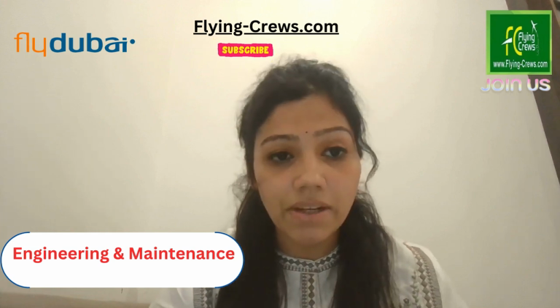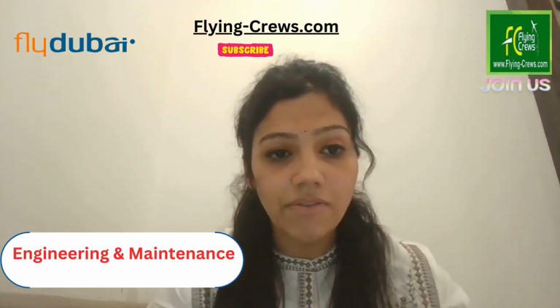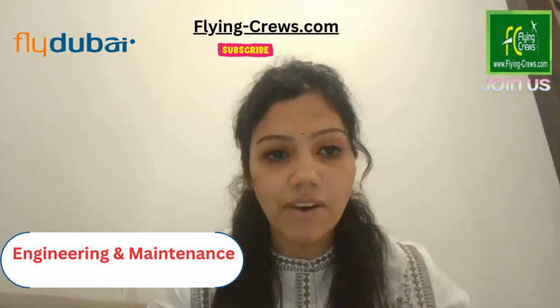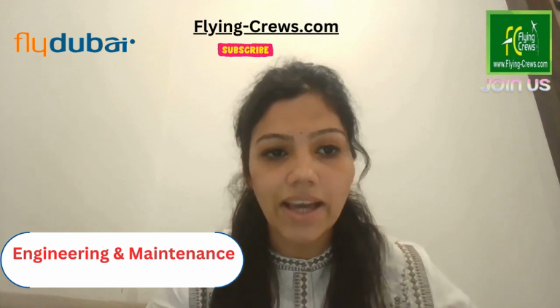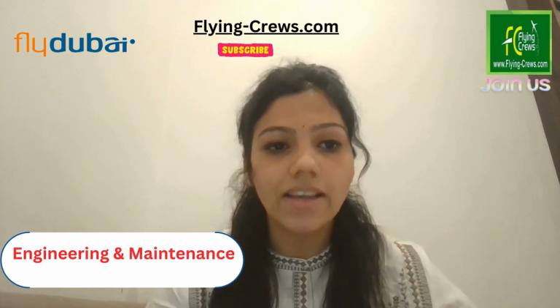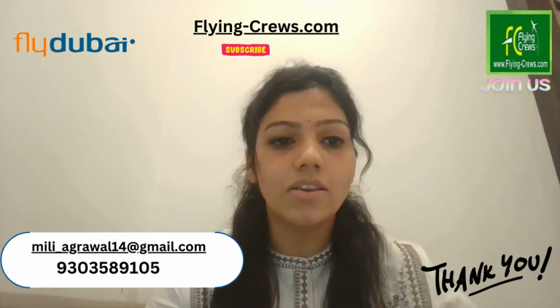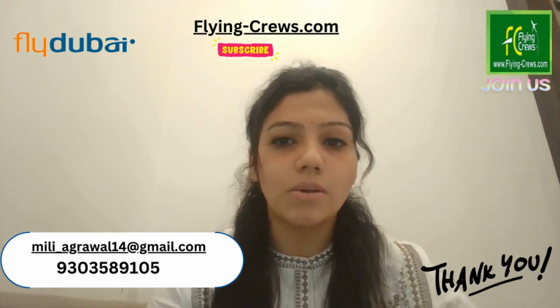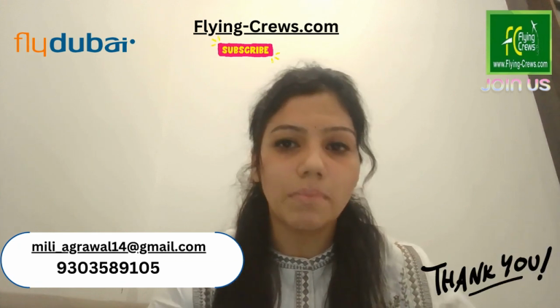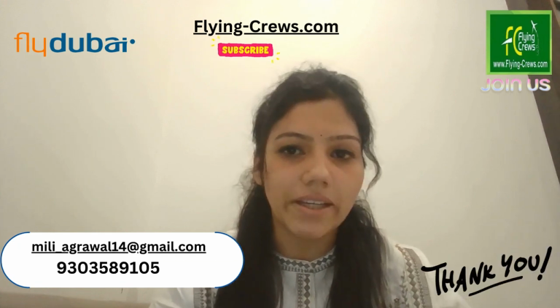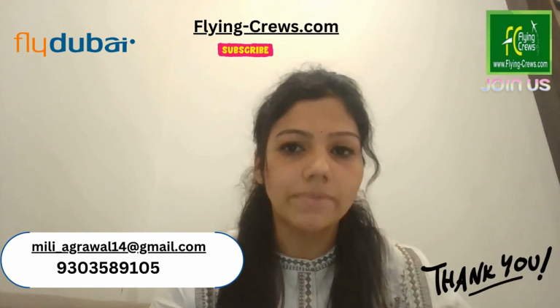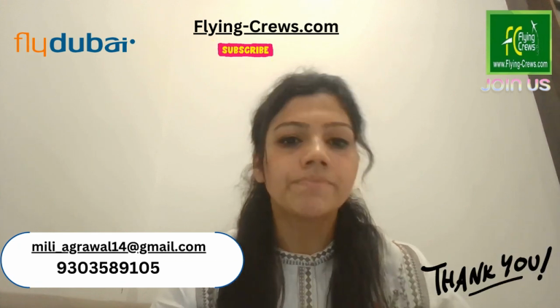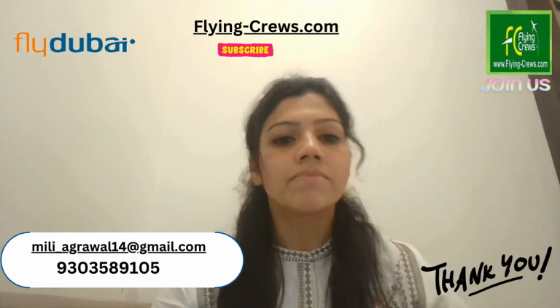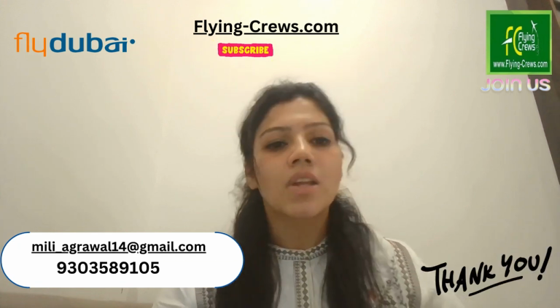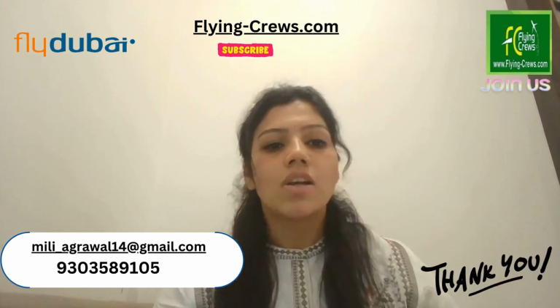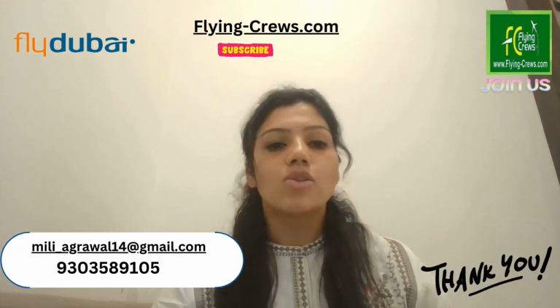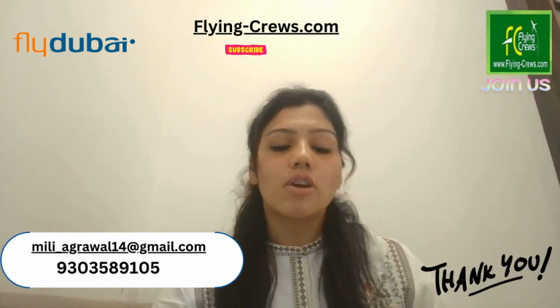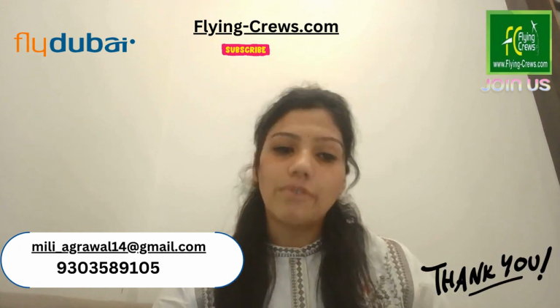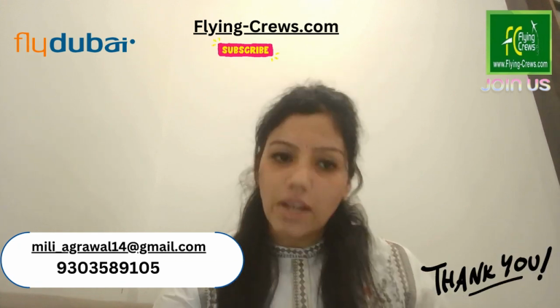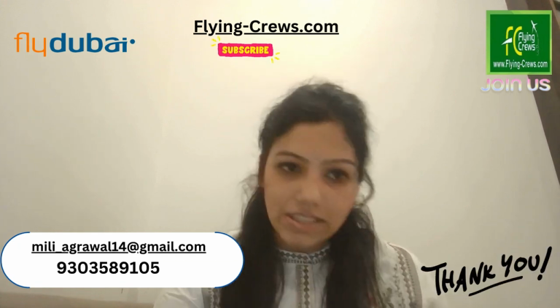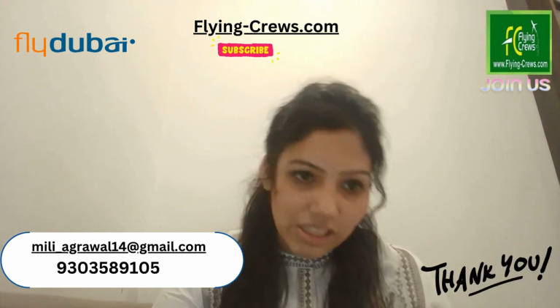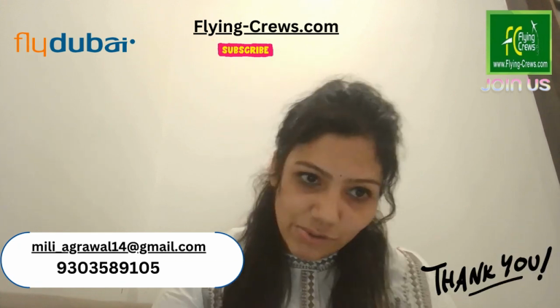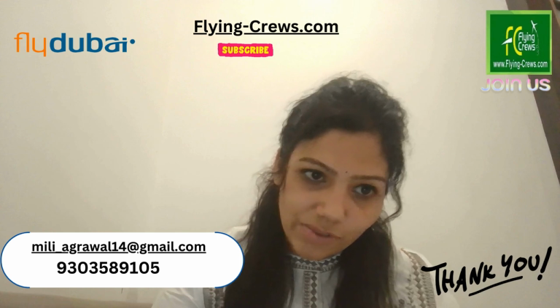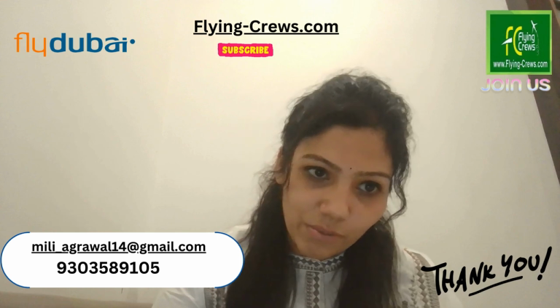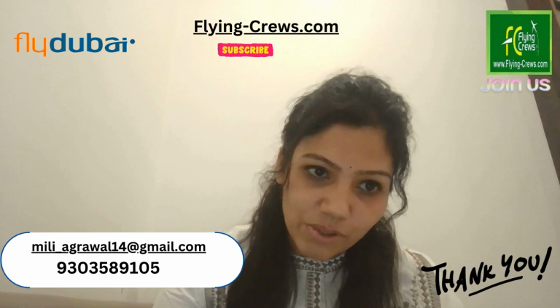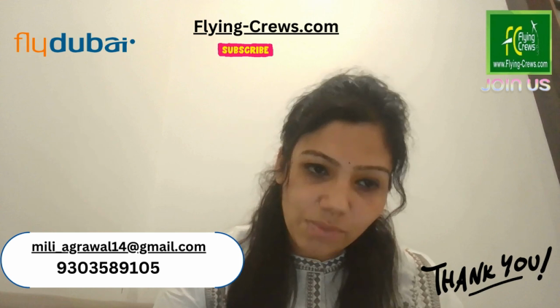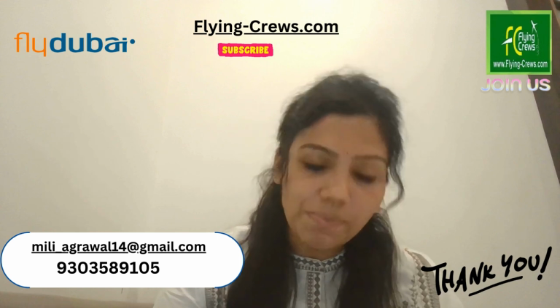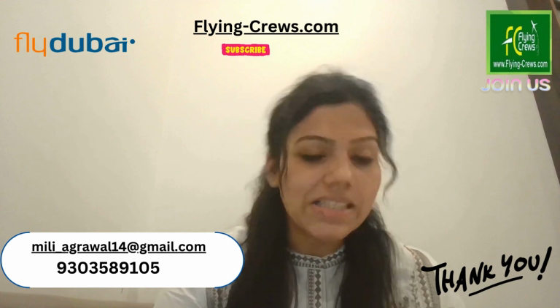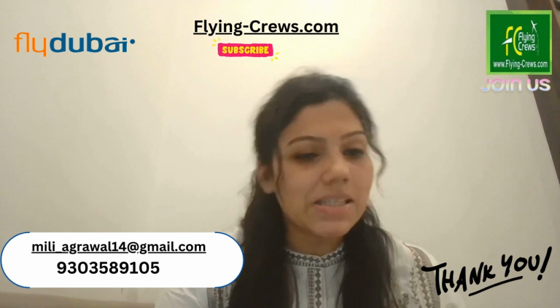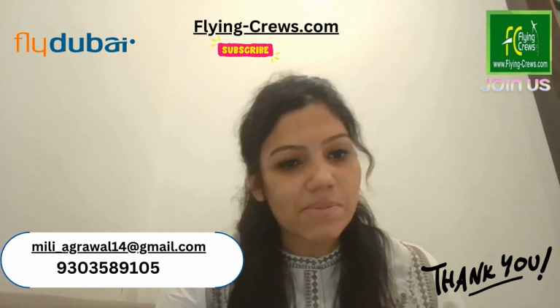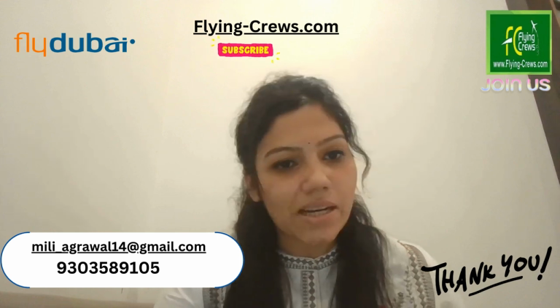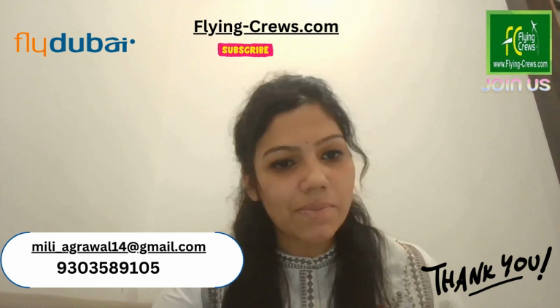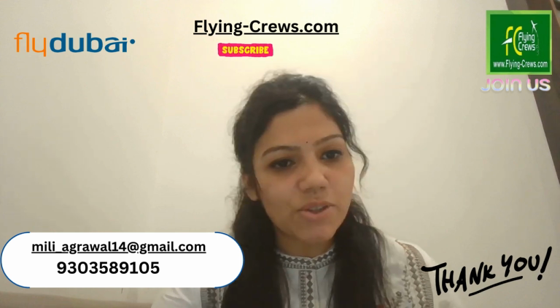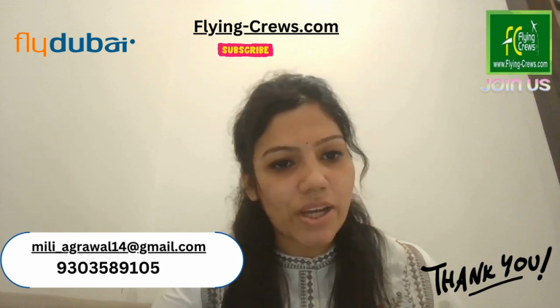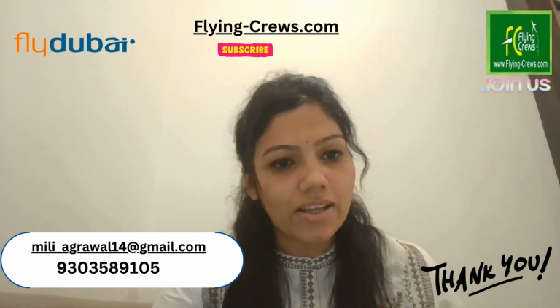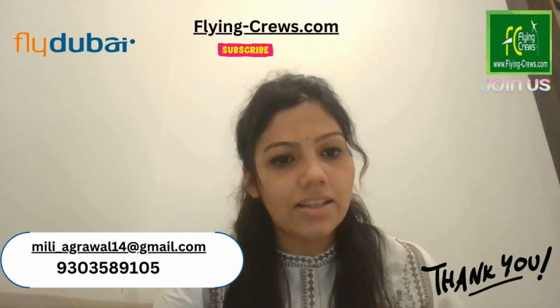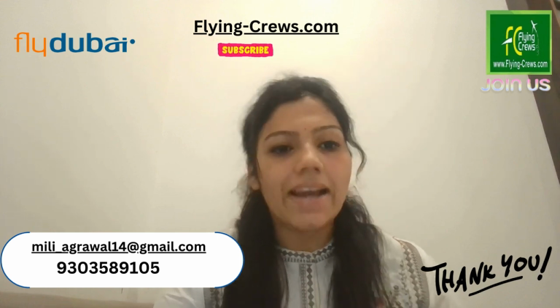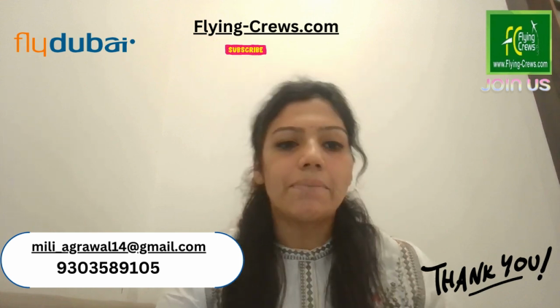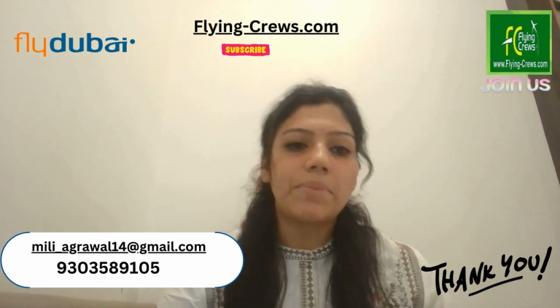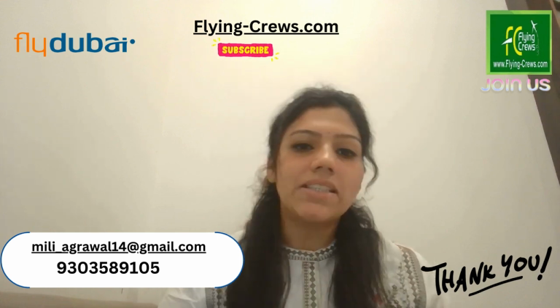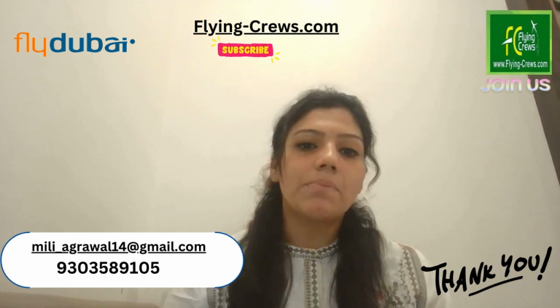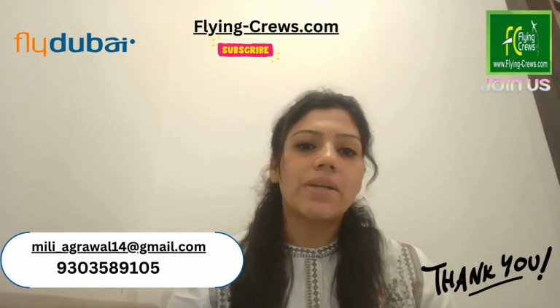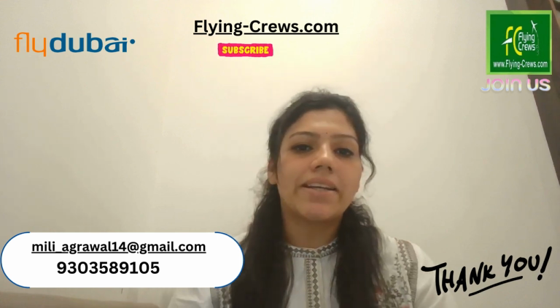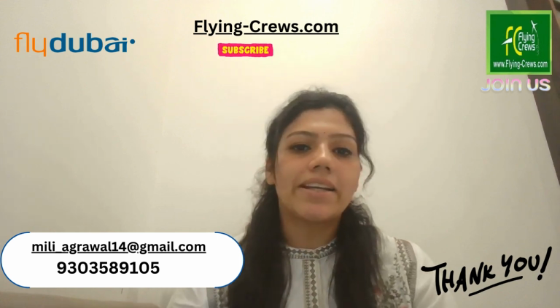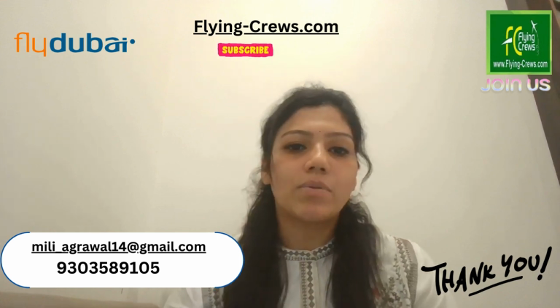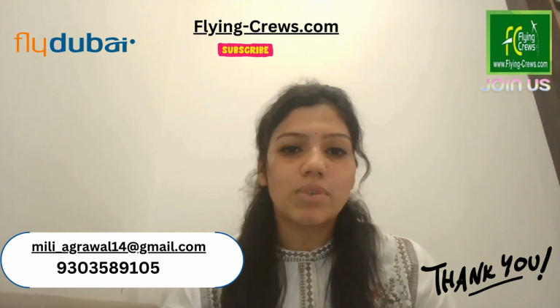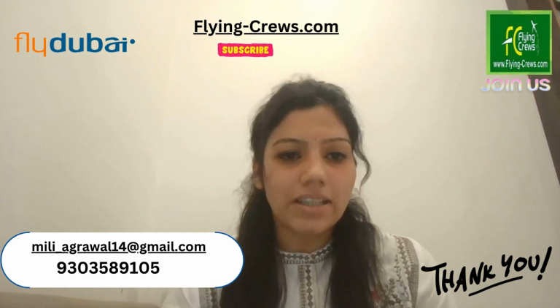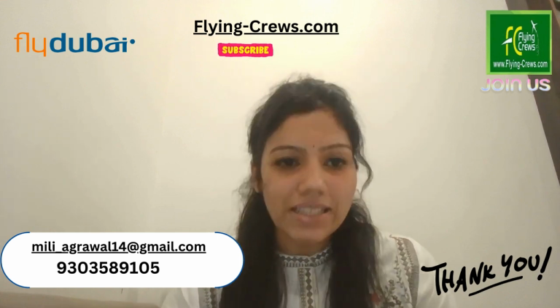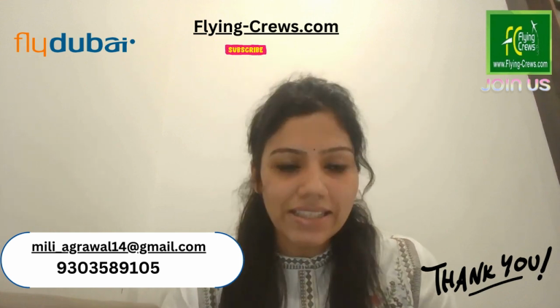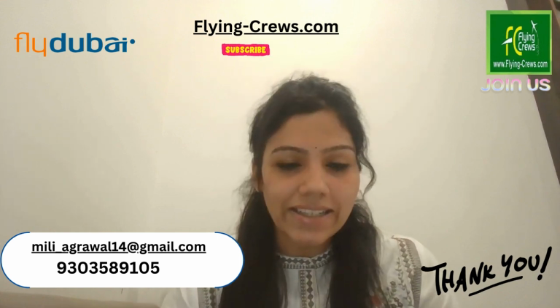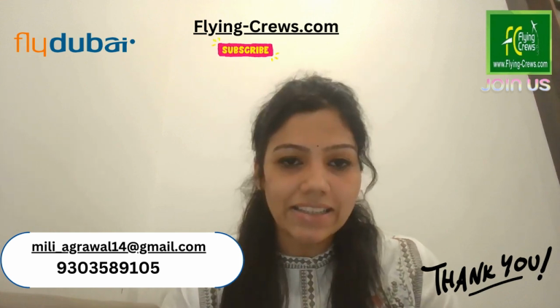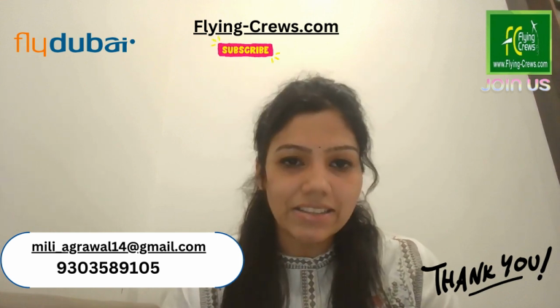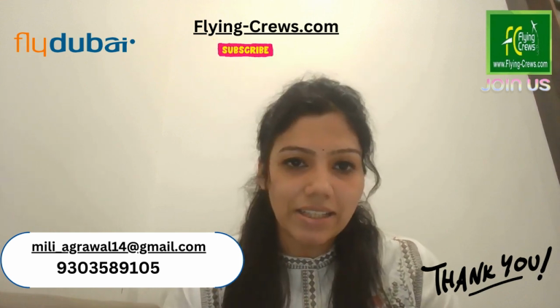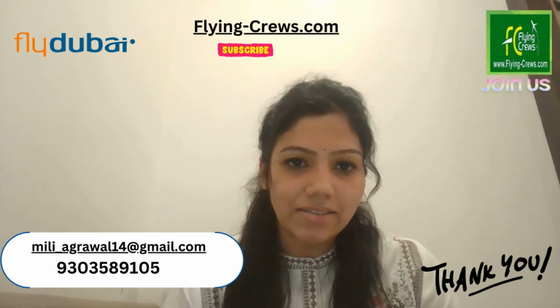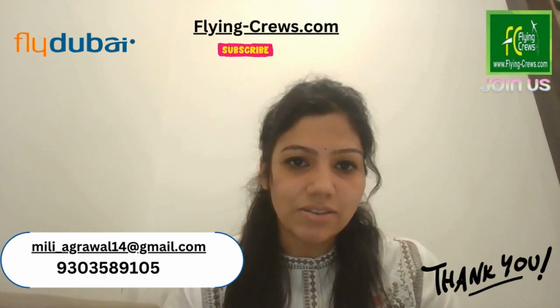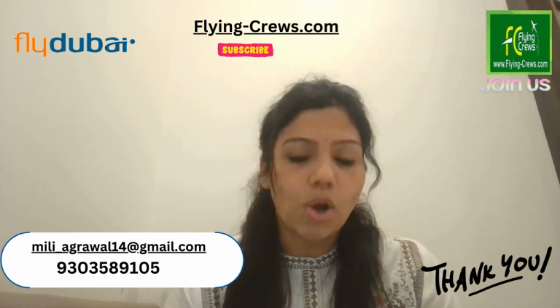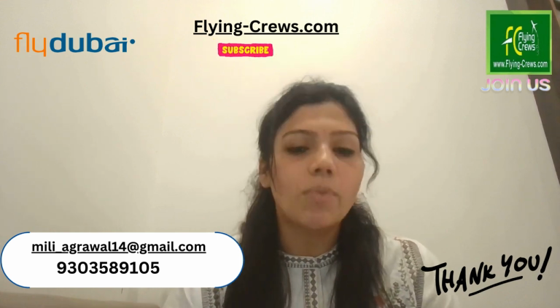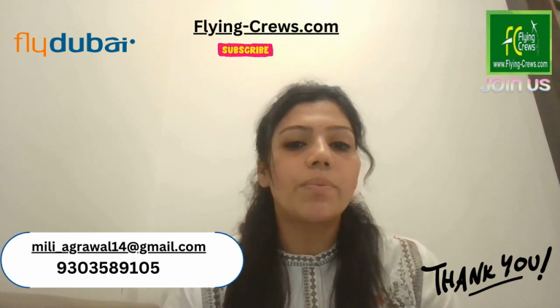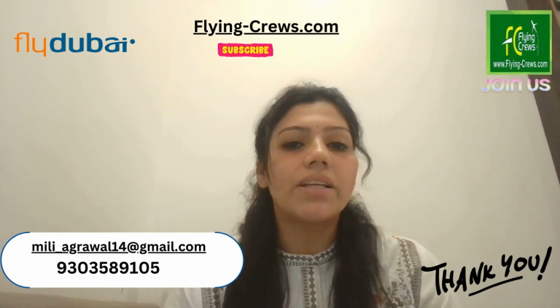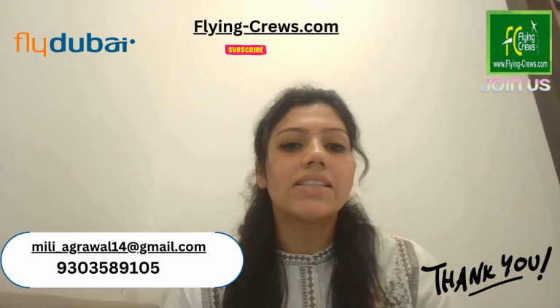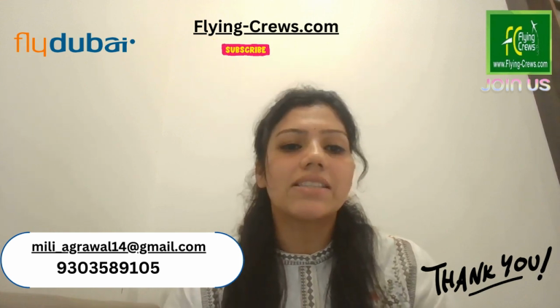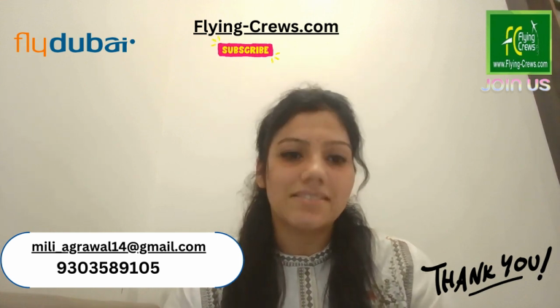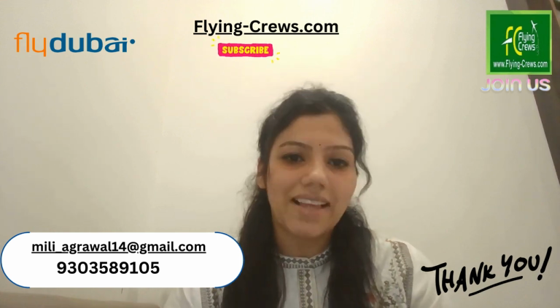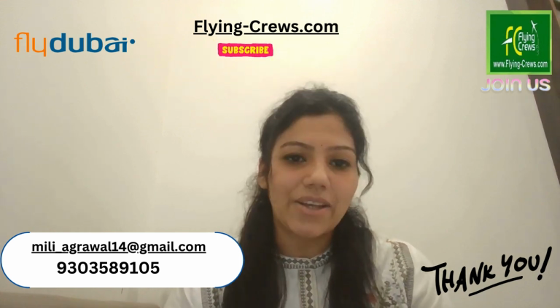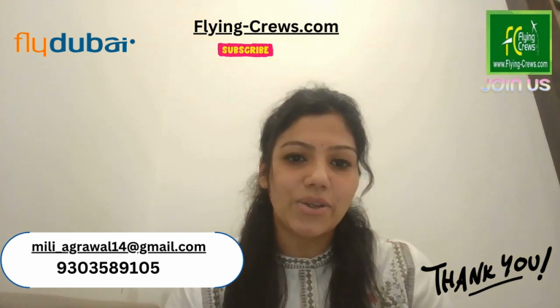If you like this information, please subscribe to the channel and stay updated with the recent job openings. Thank you.